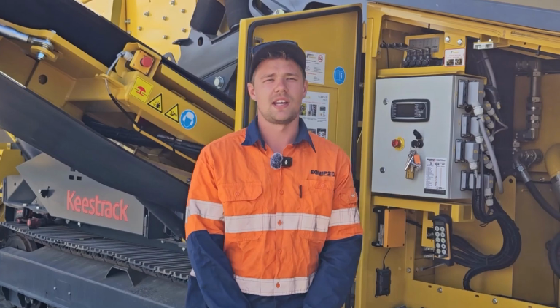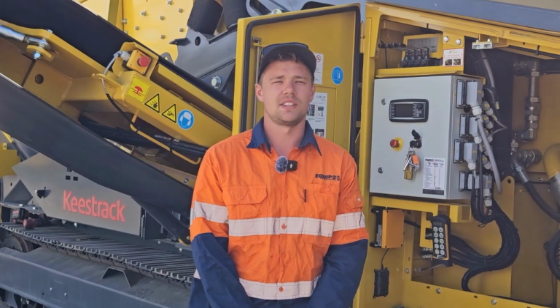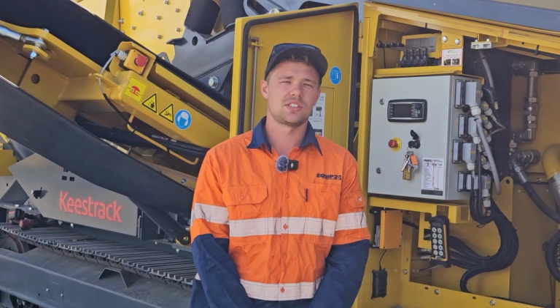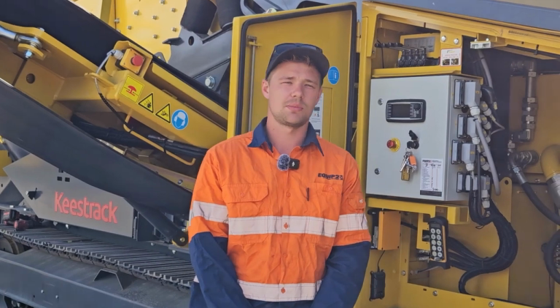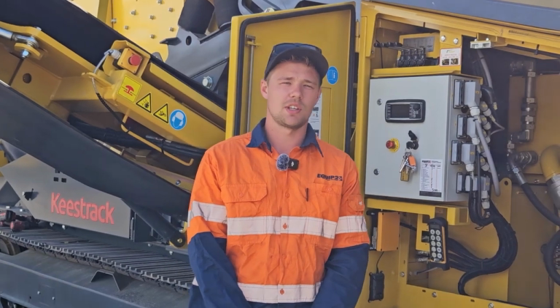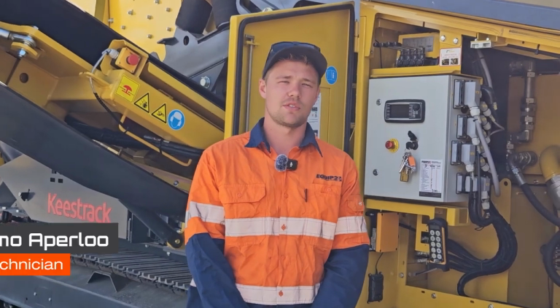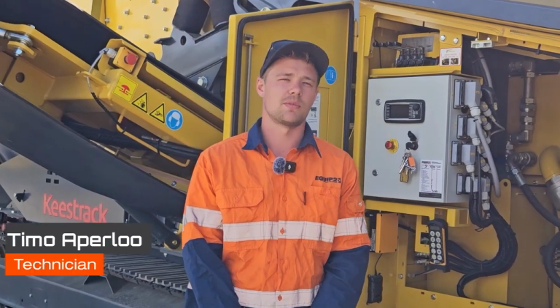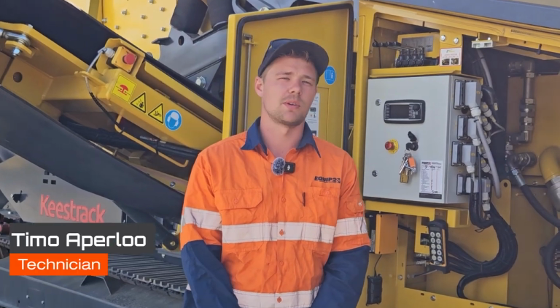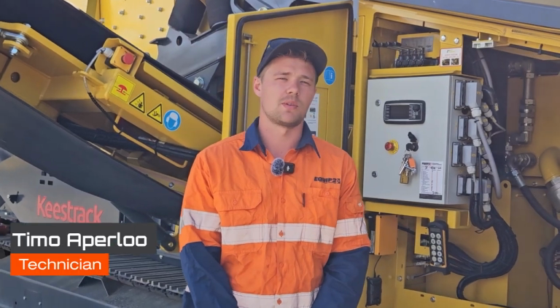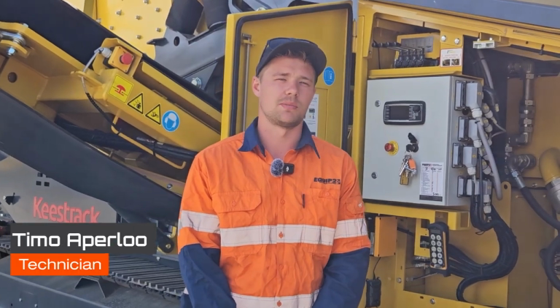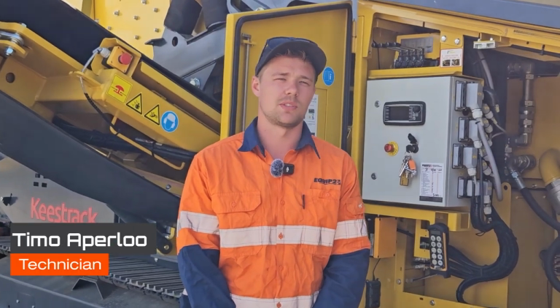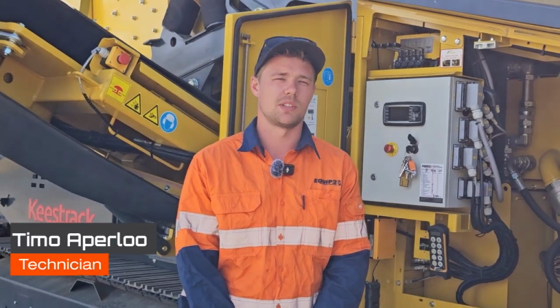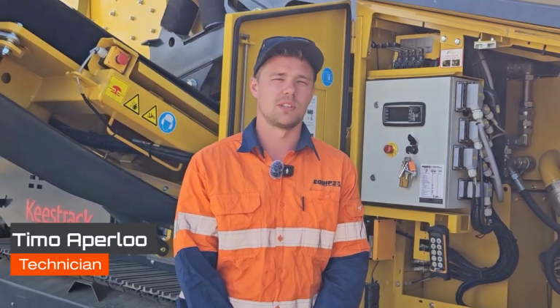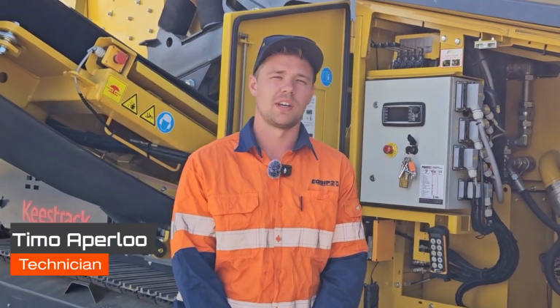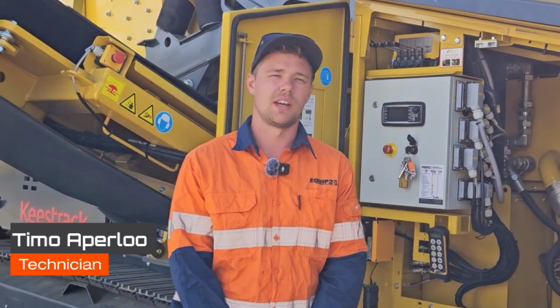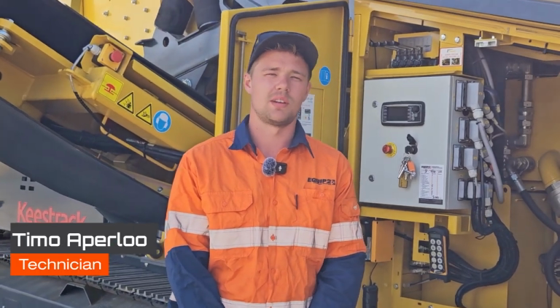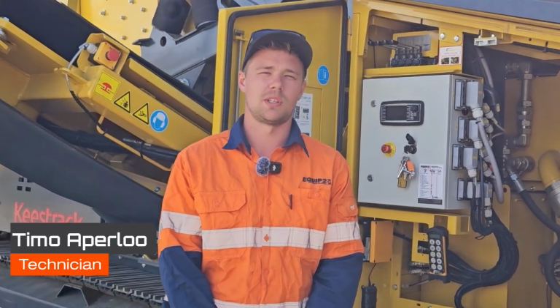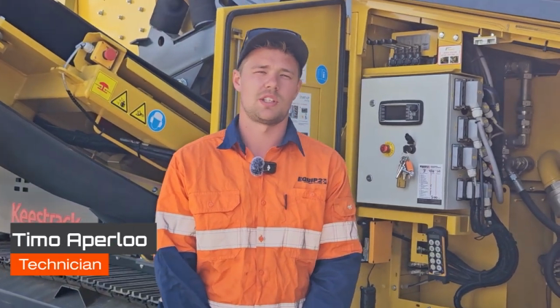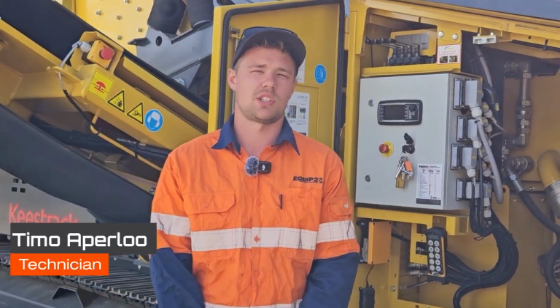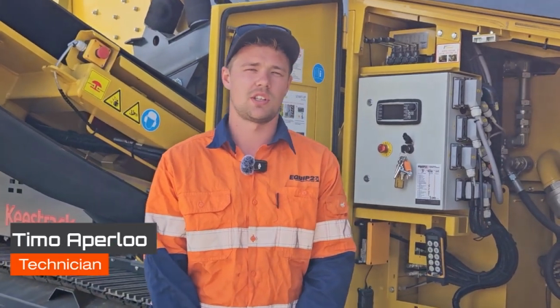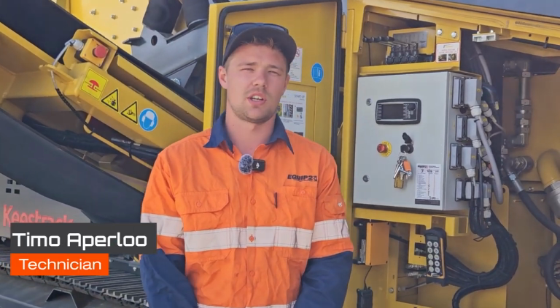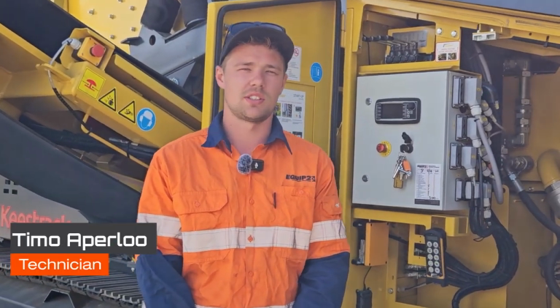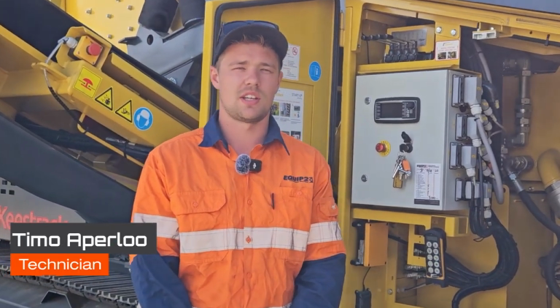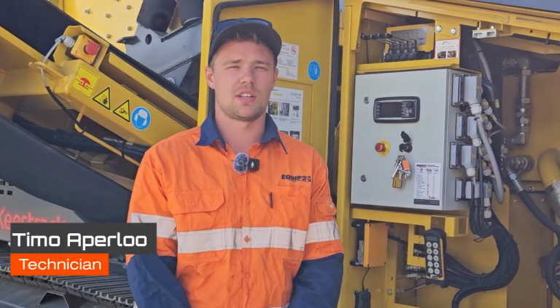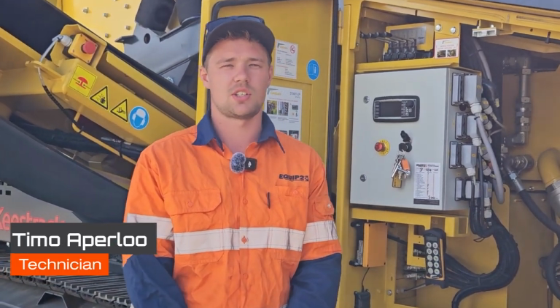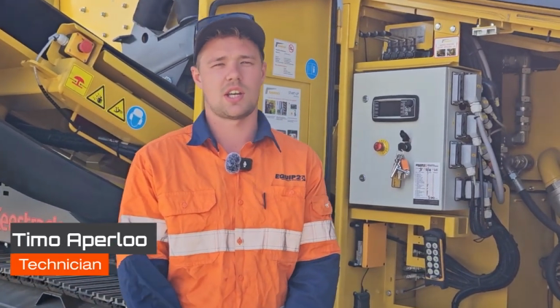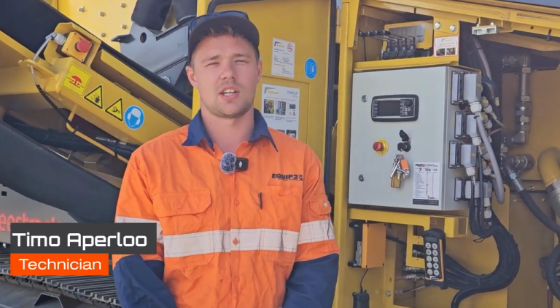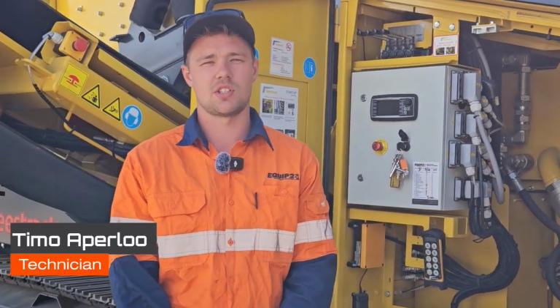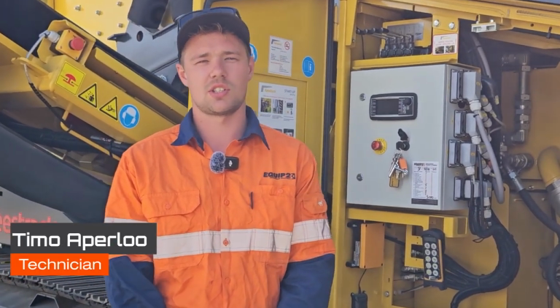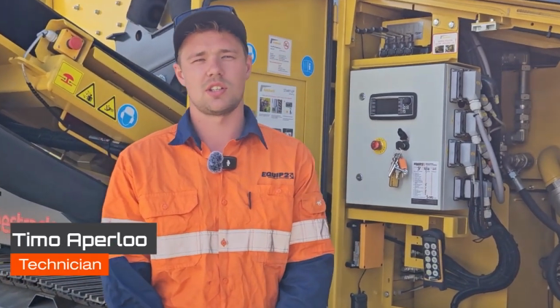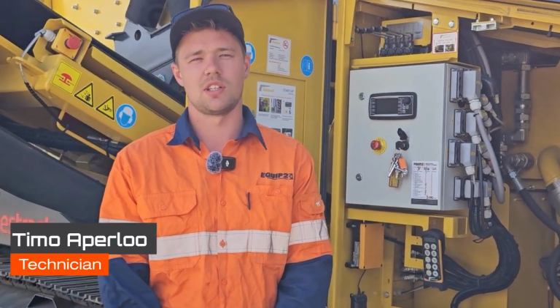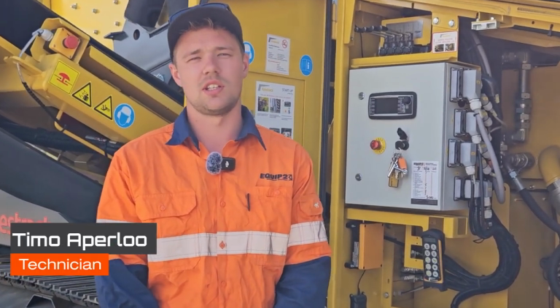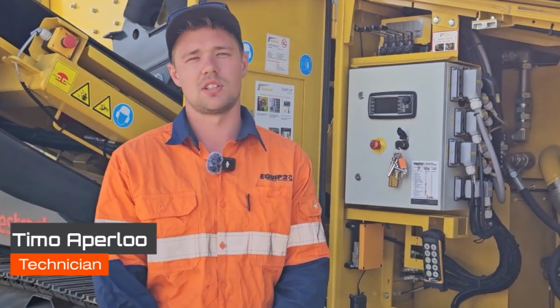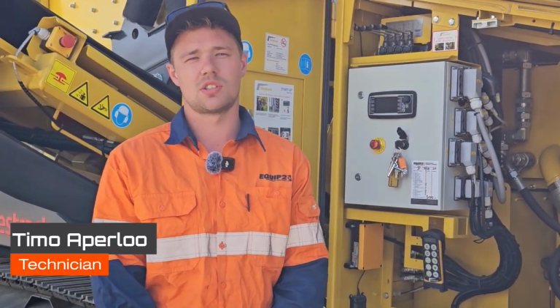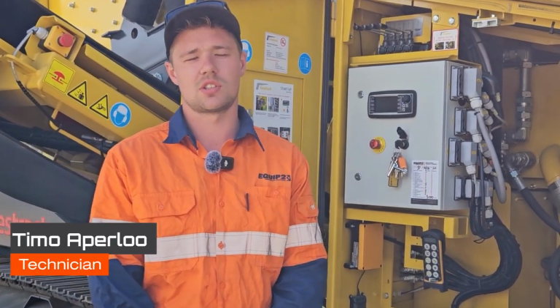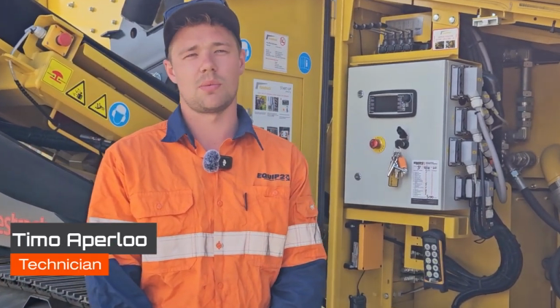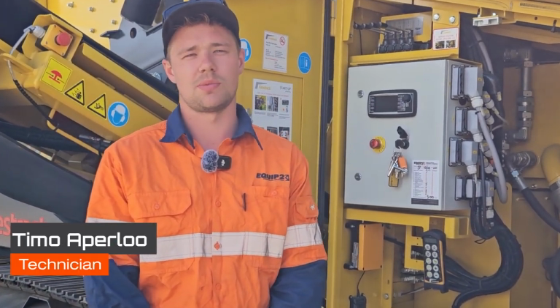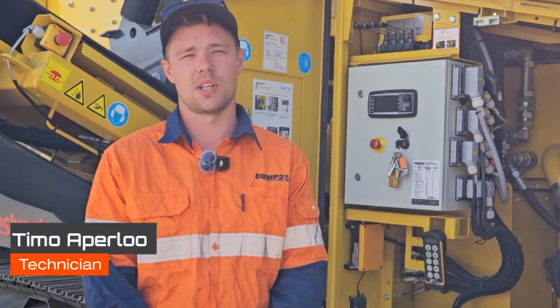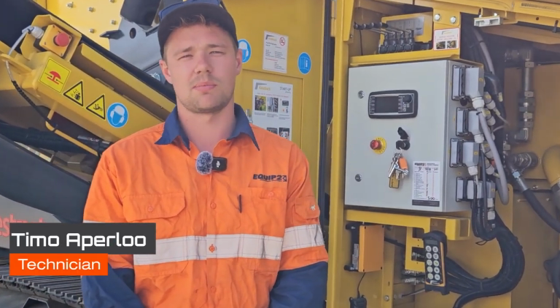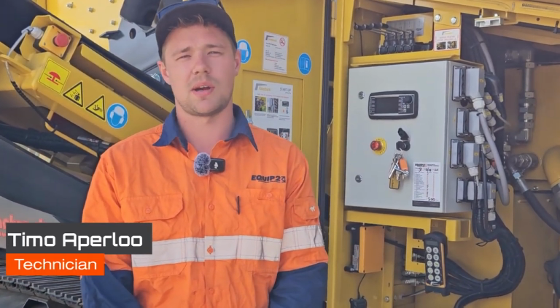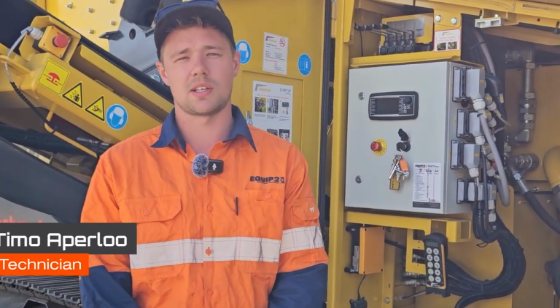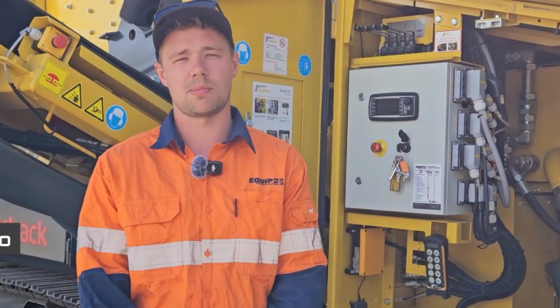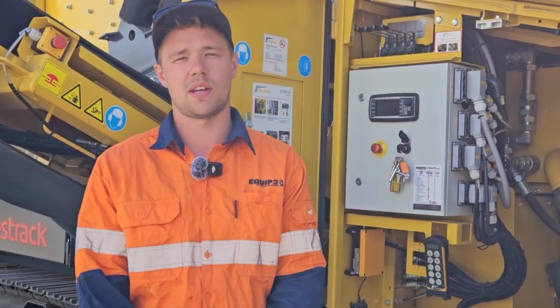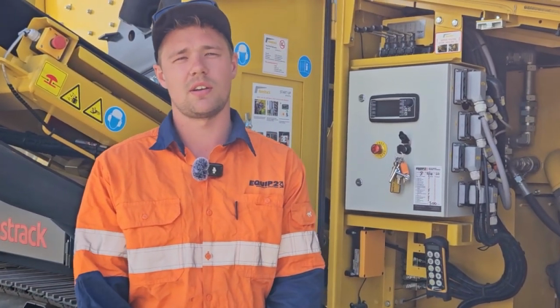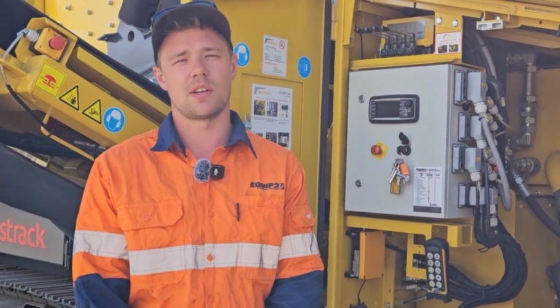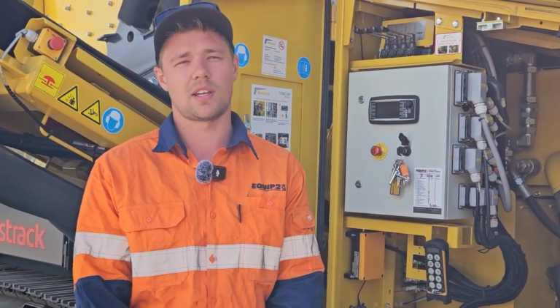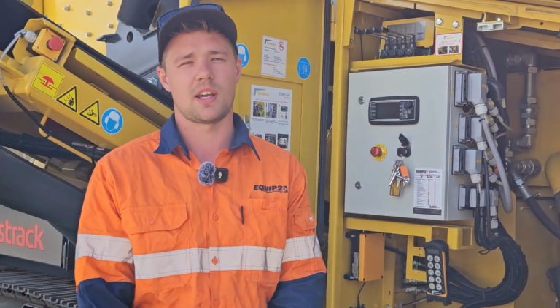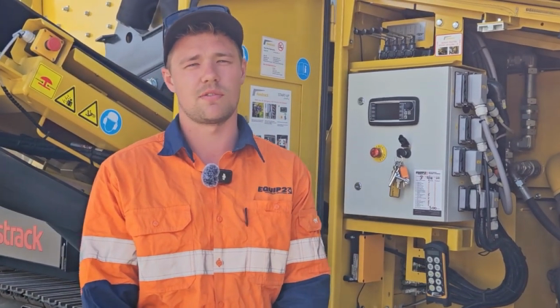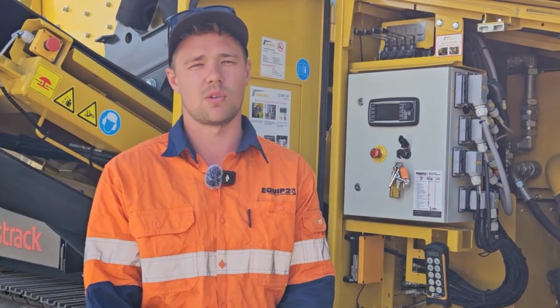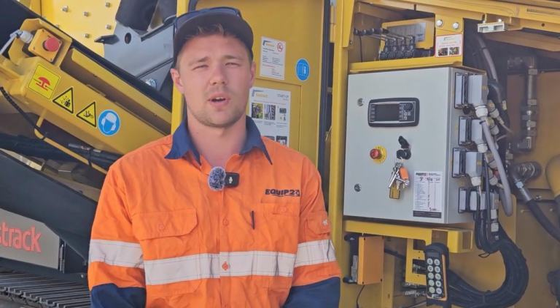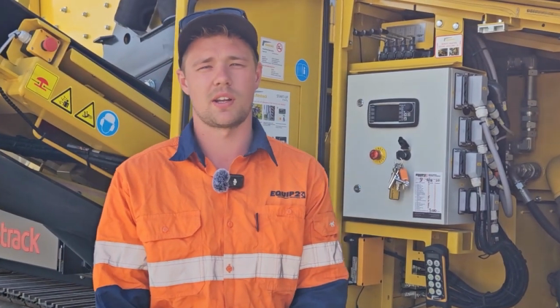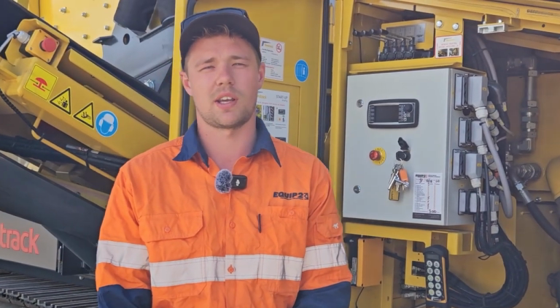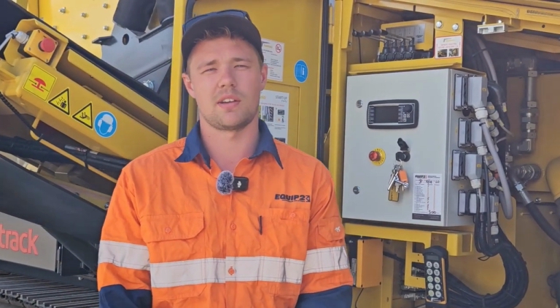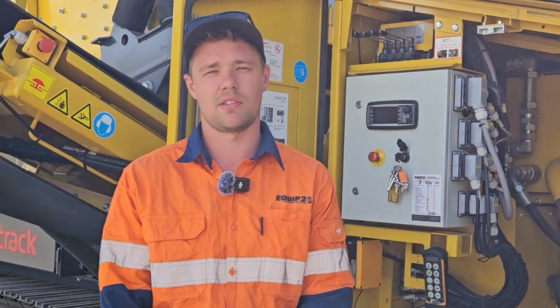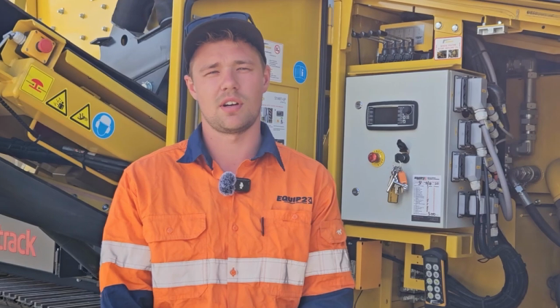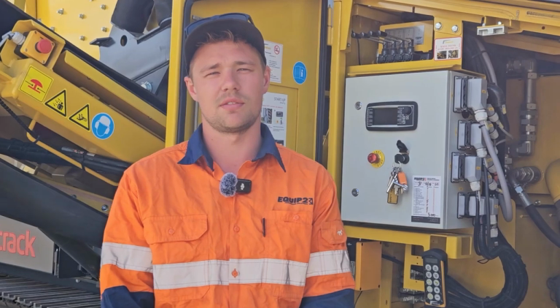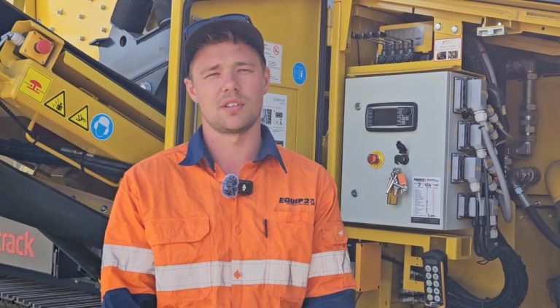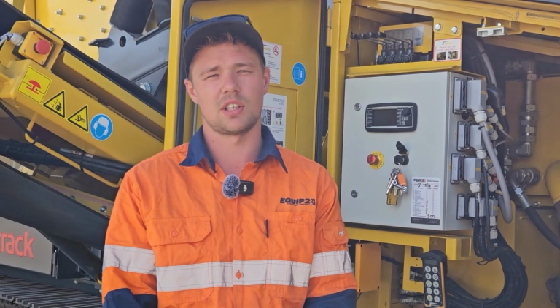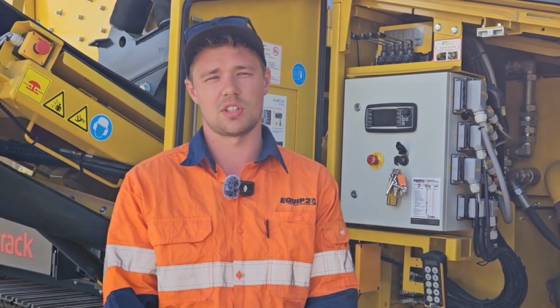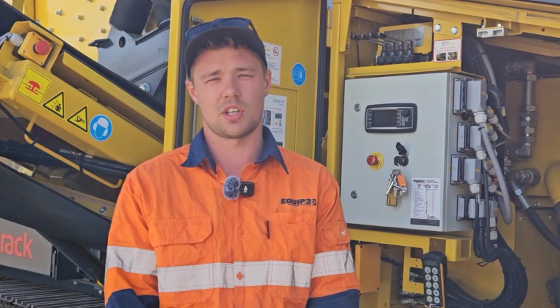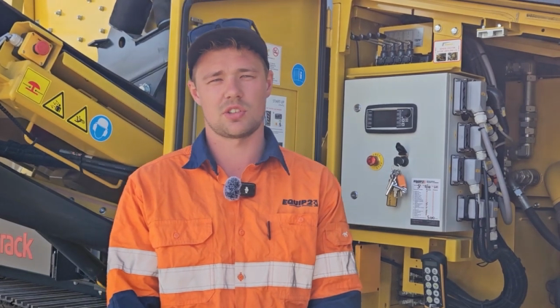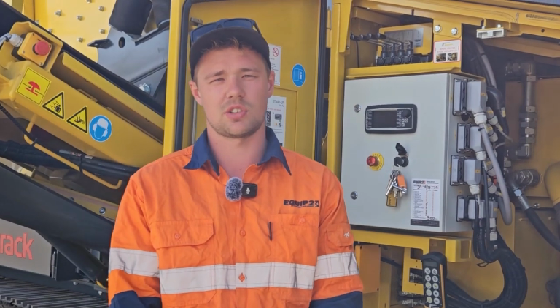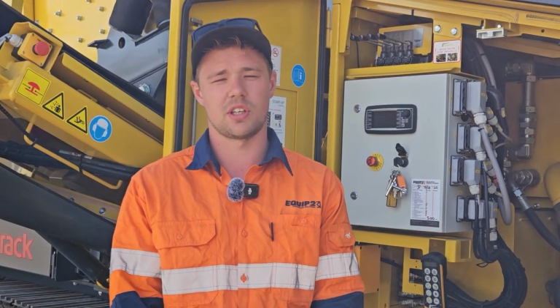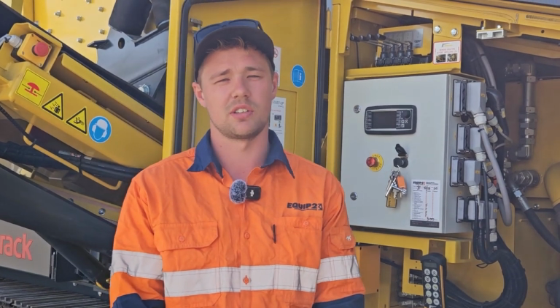Hey, it's Timmy here from Equip2, and I'm here to show you guys how to change the top deck punch plate on a K4 and a K5 keystroke screen.